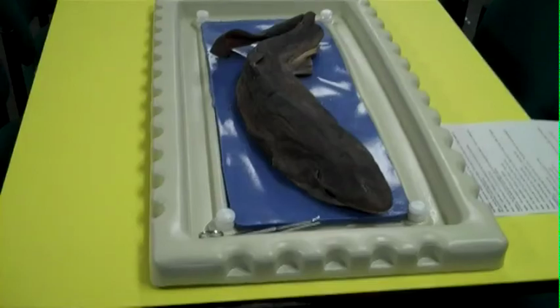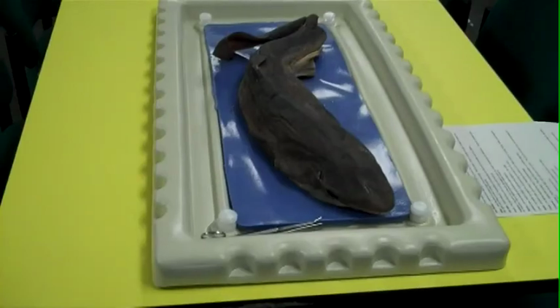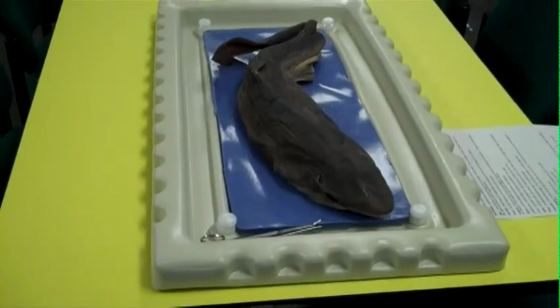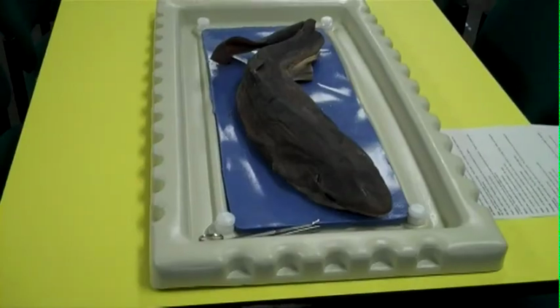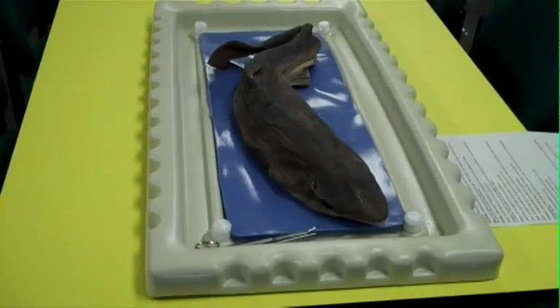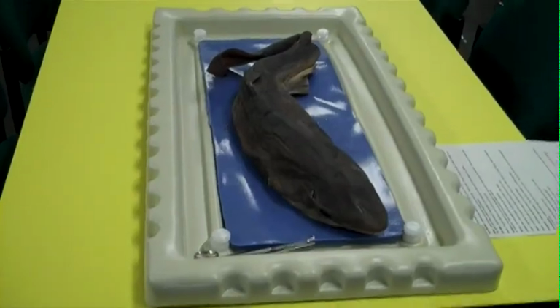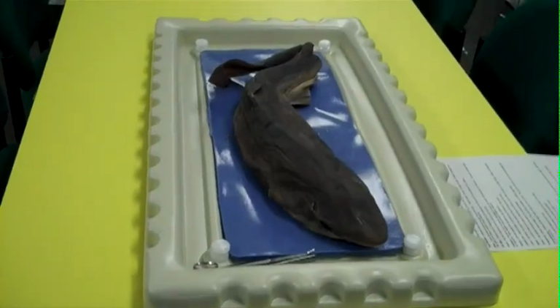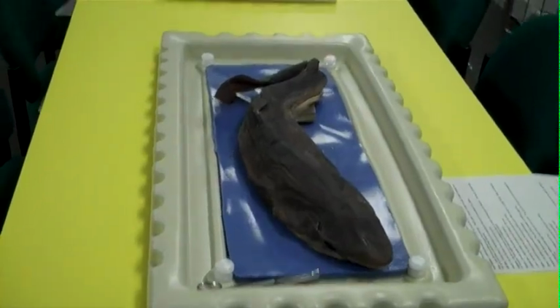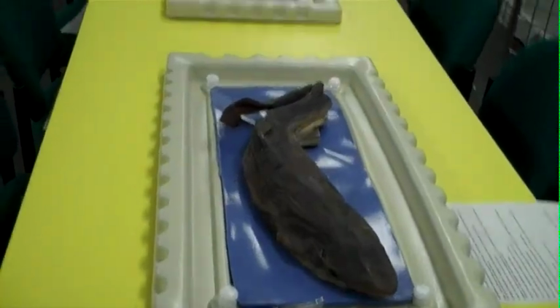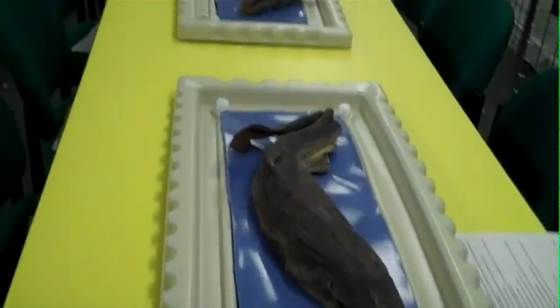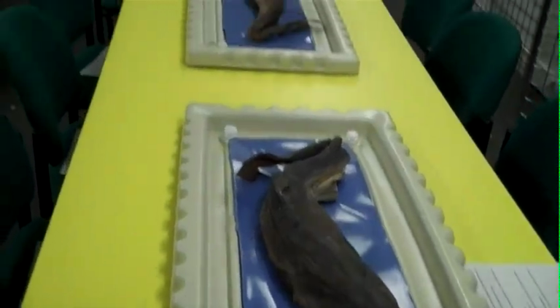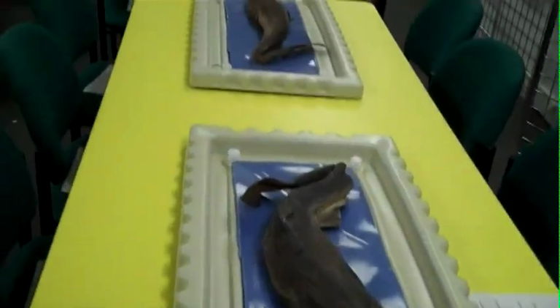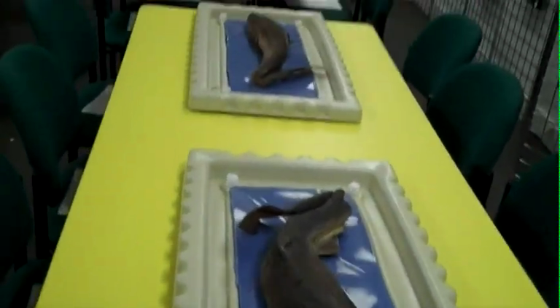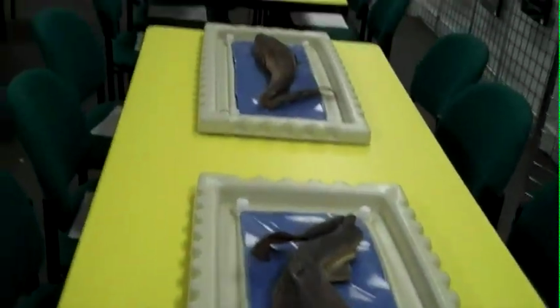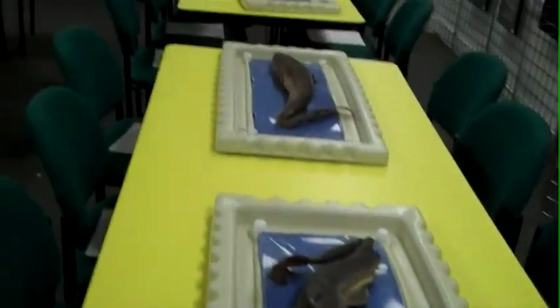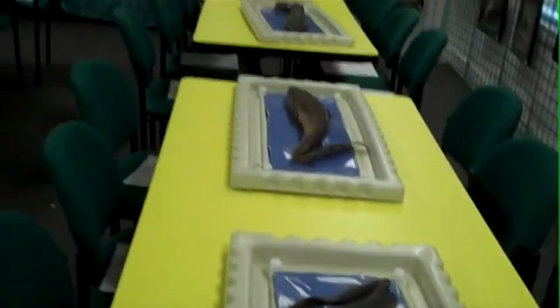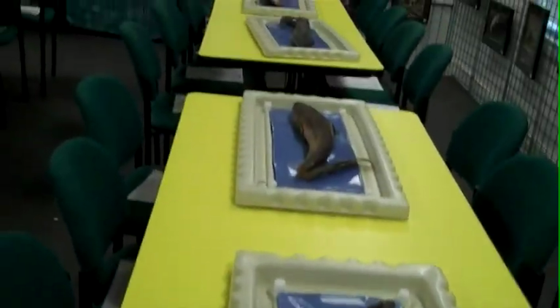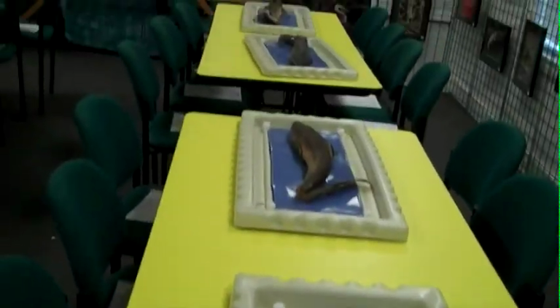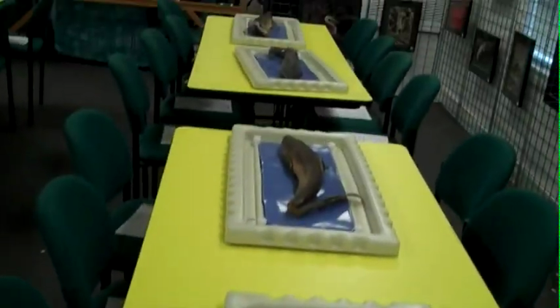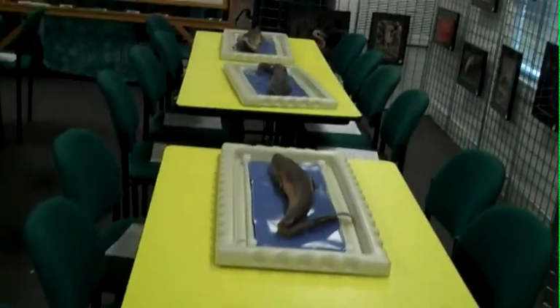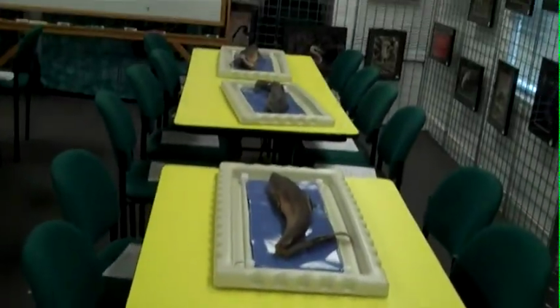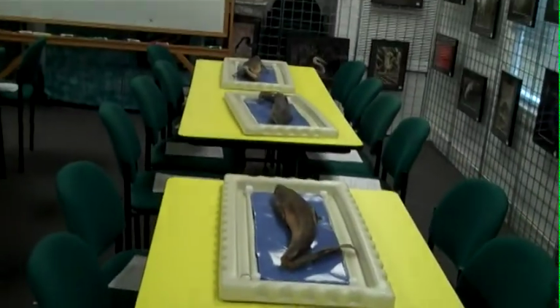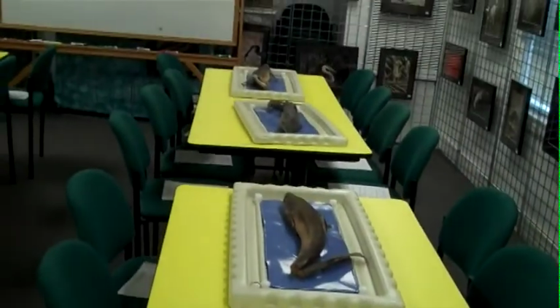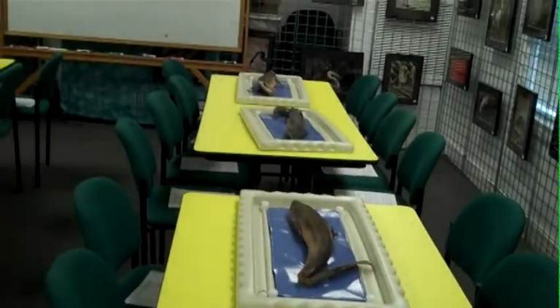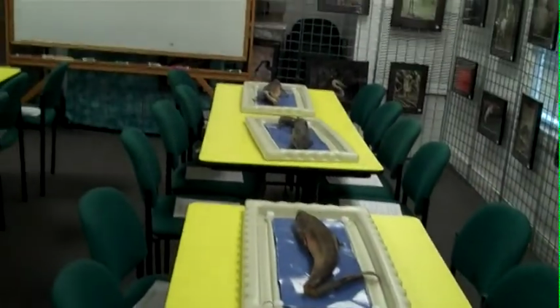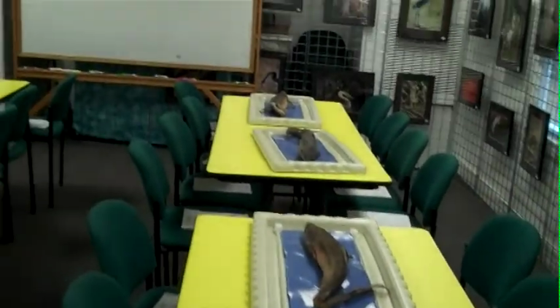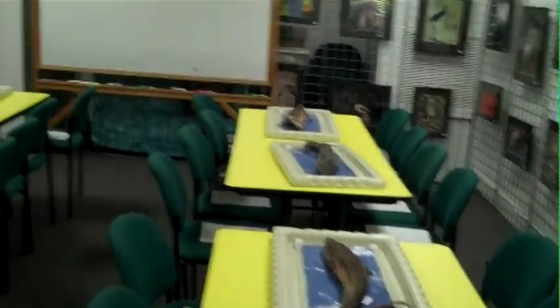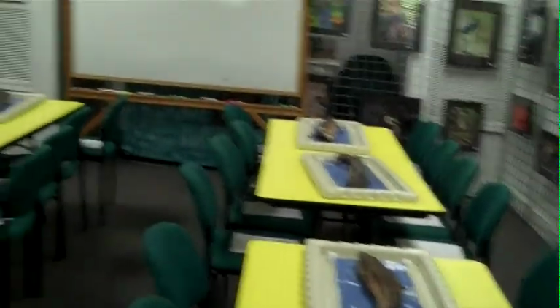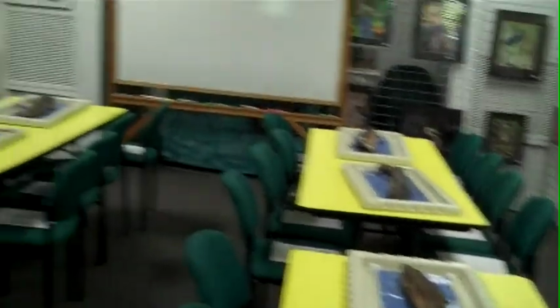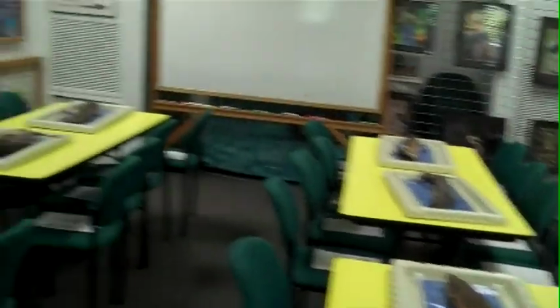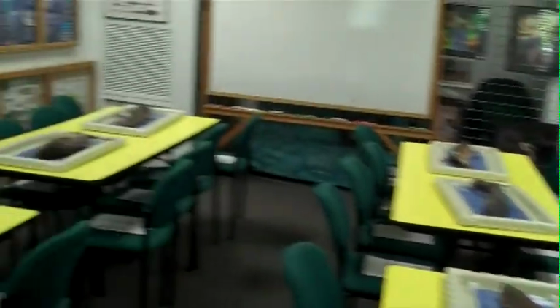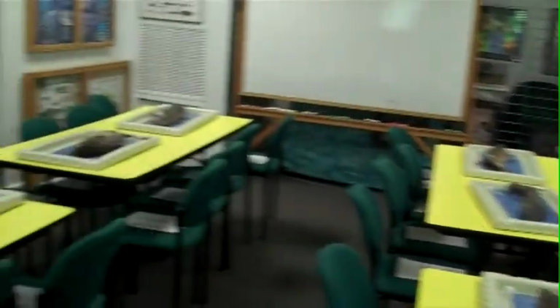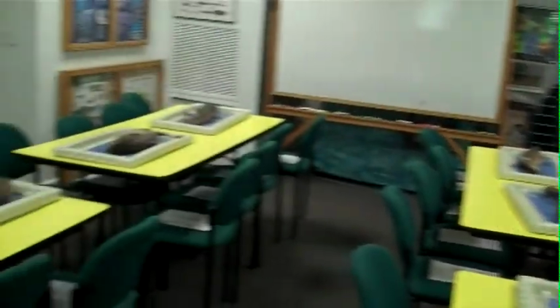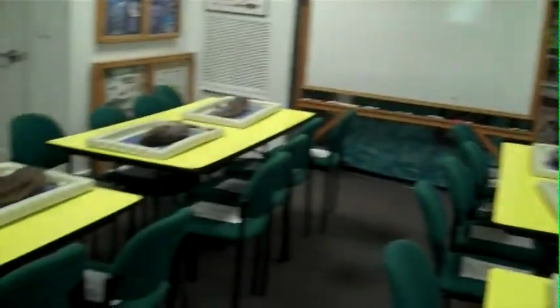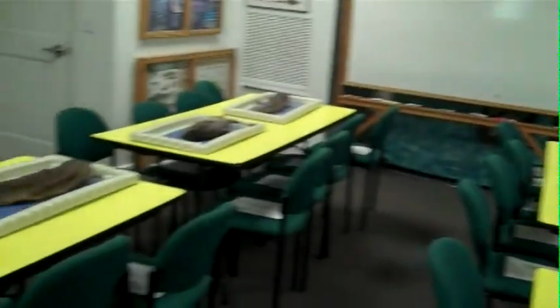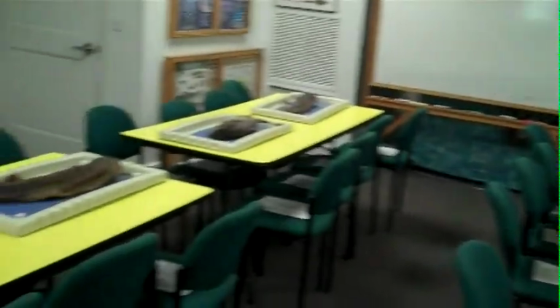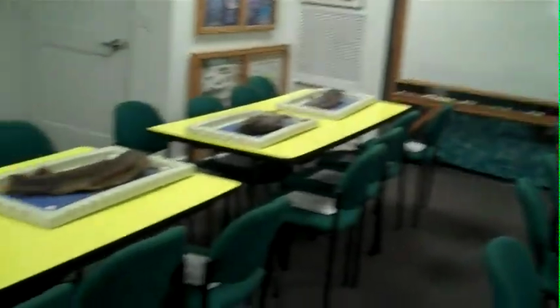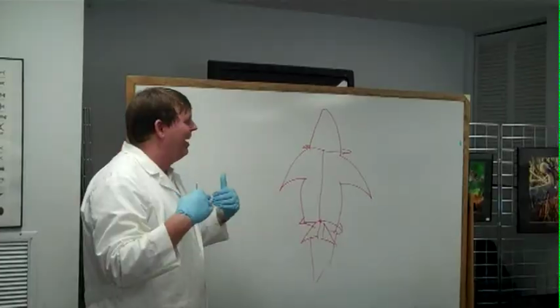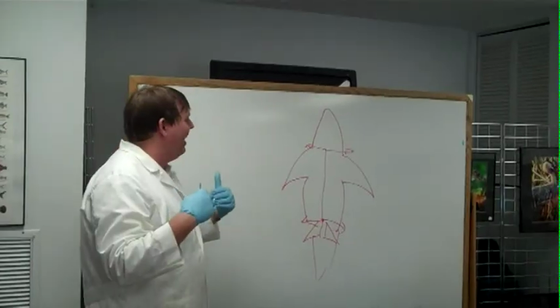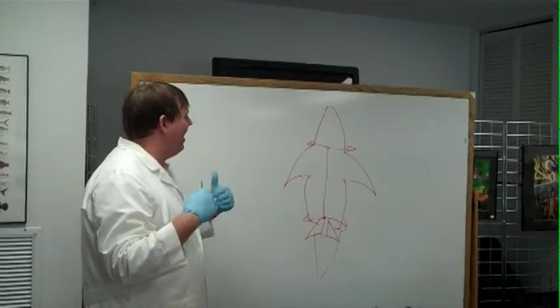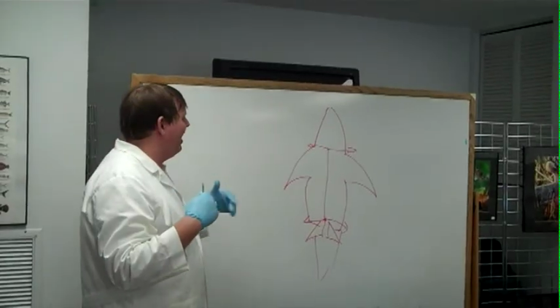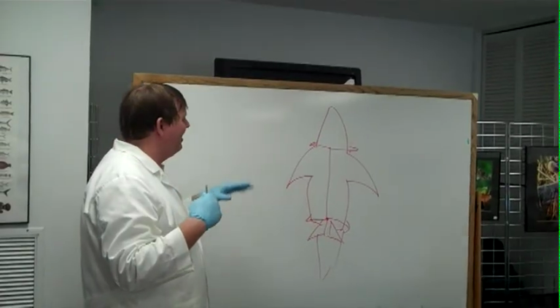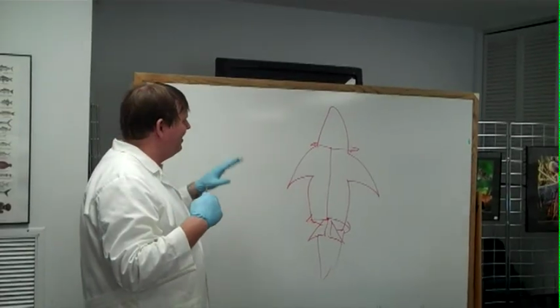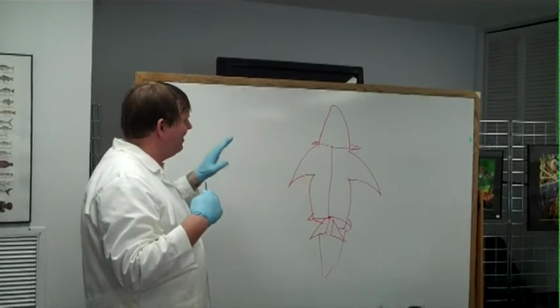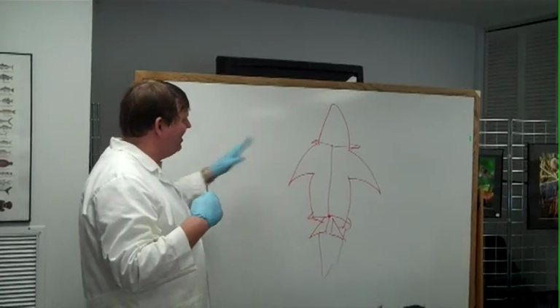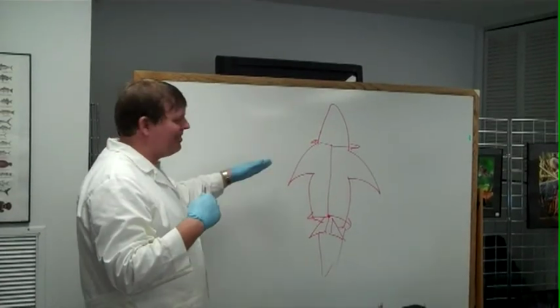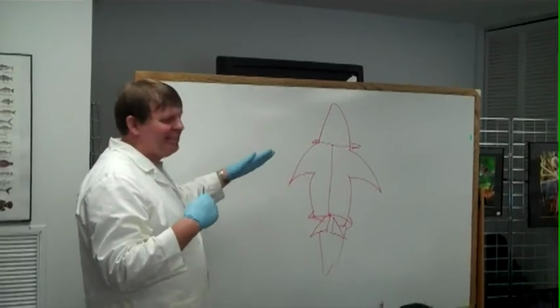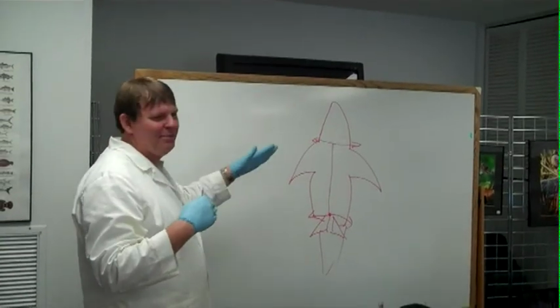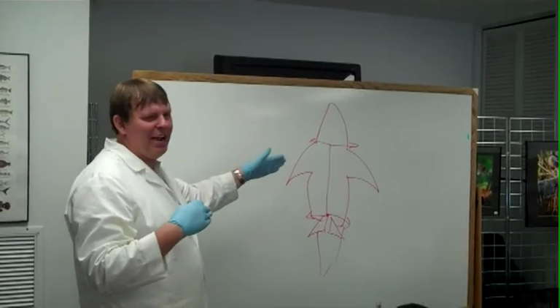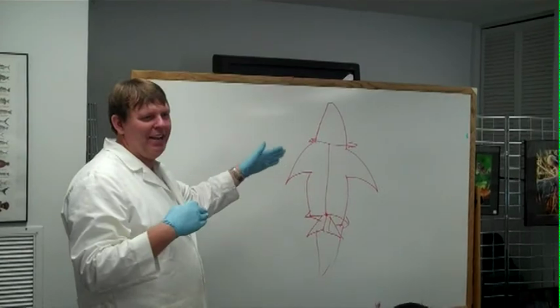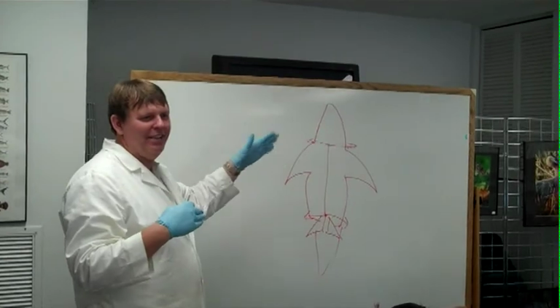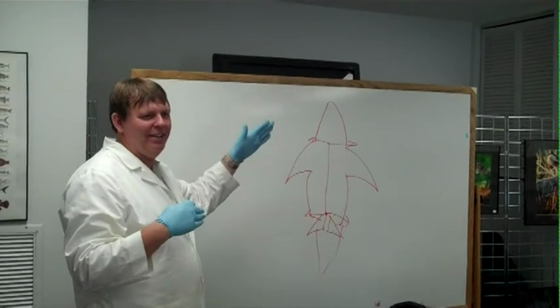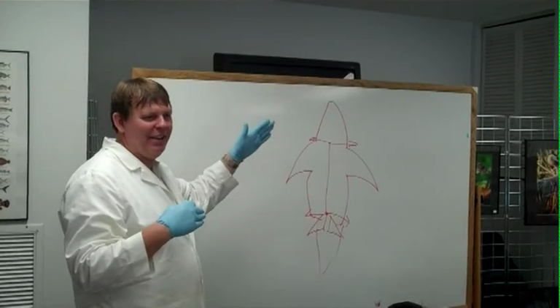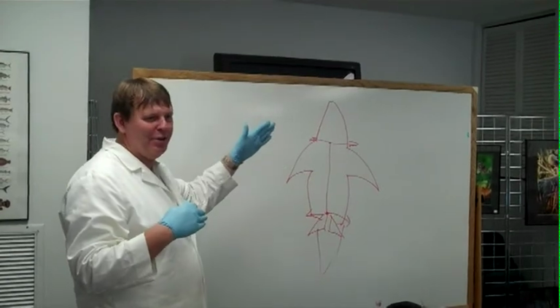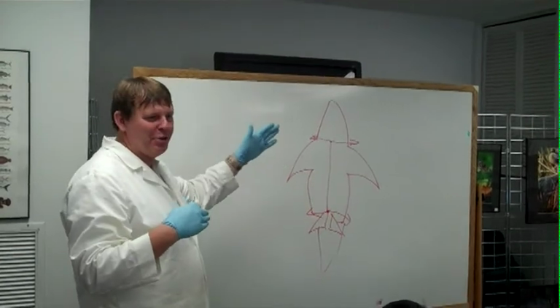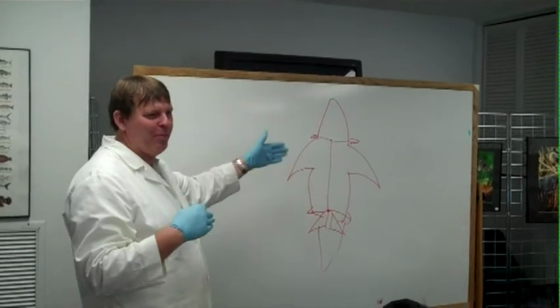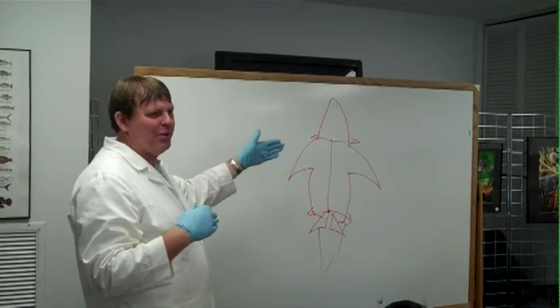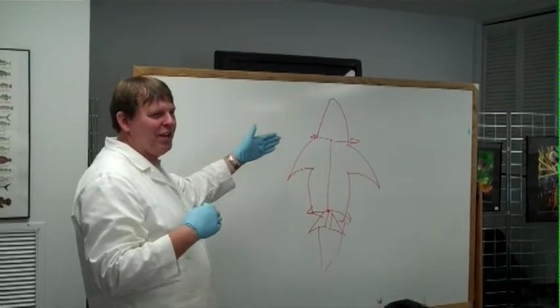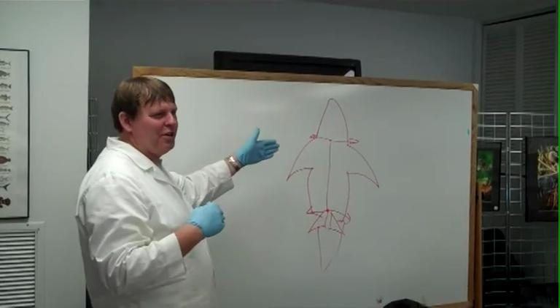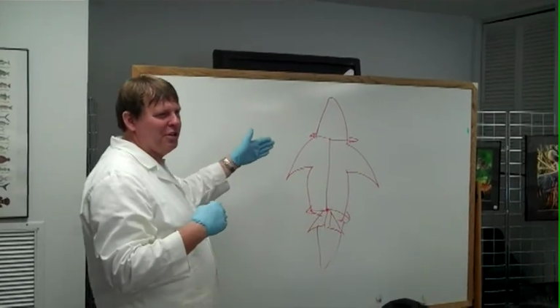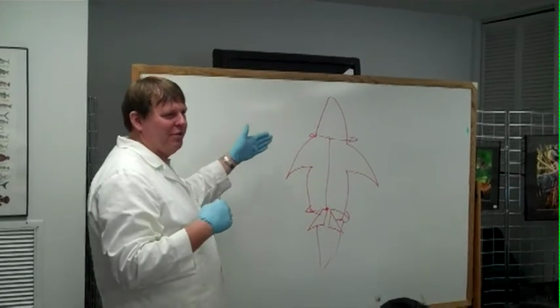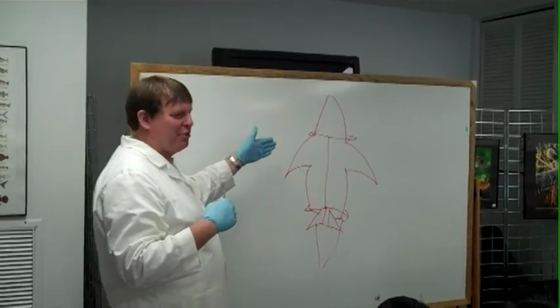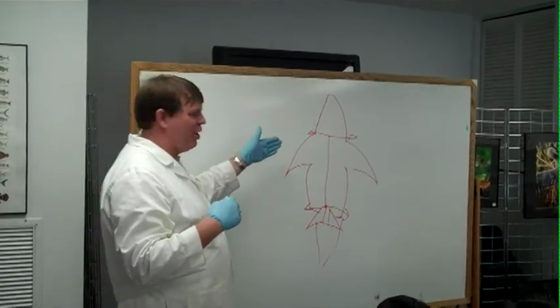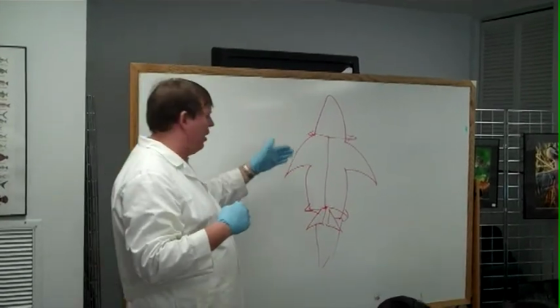Today we're going to be dissecting sharks. This is my interpretation of the shark.